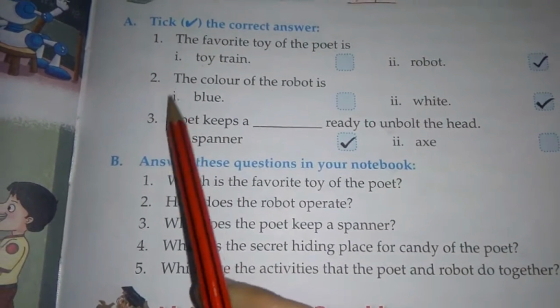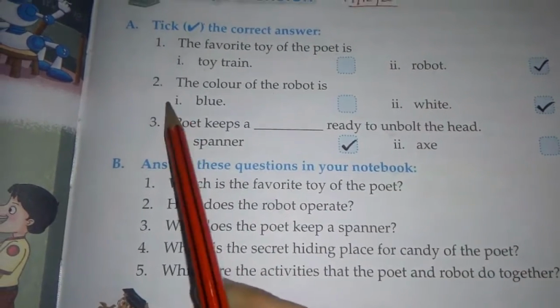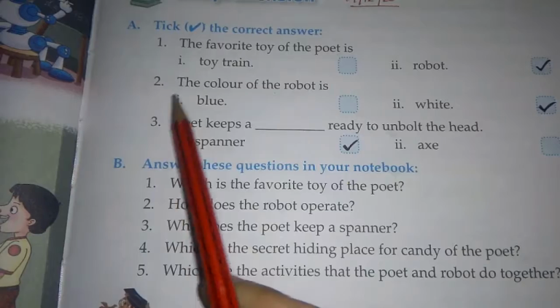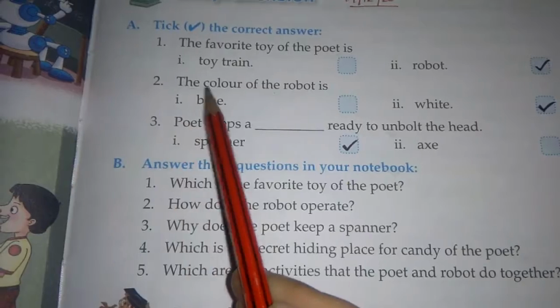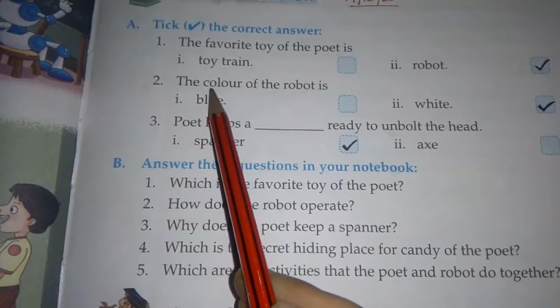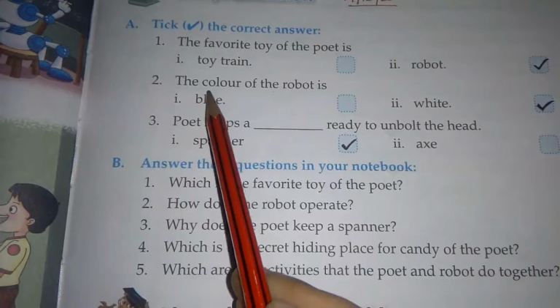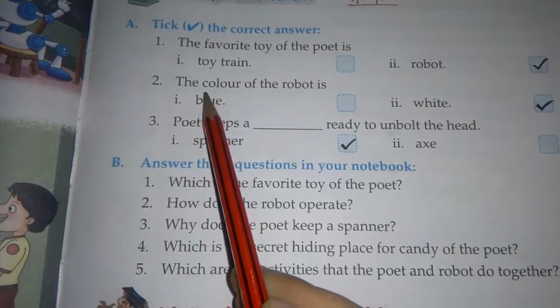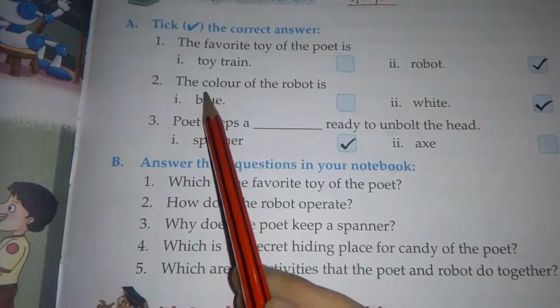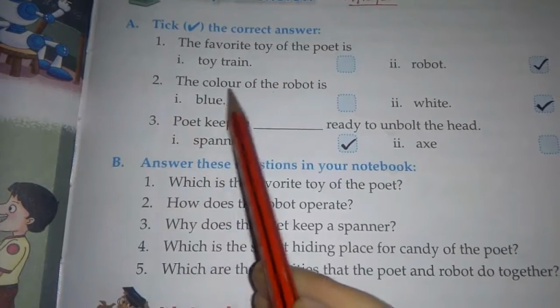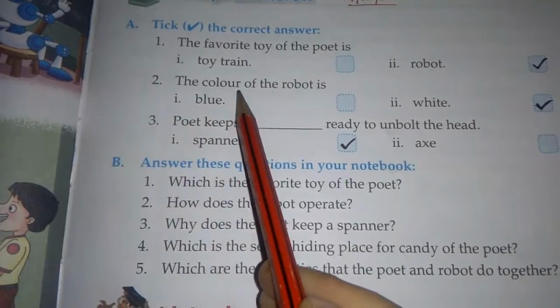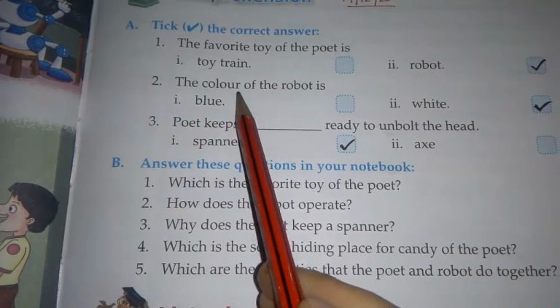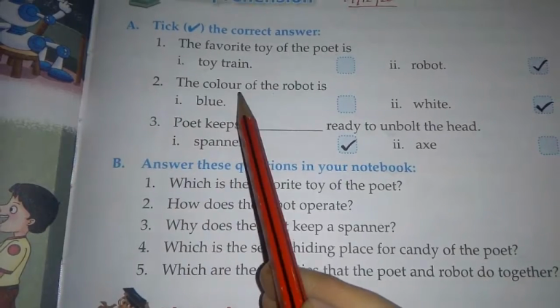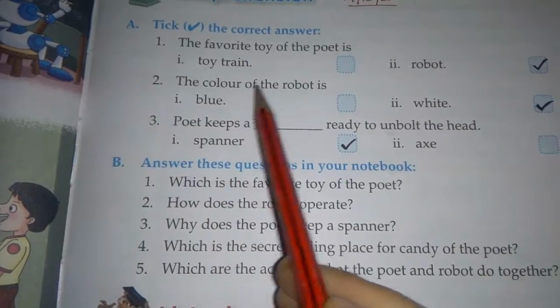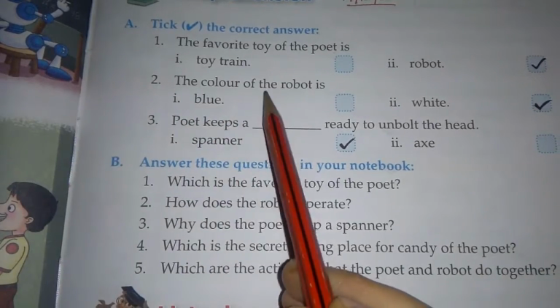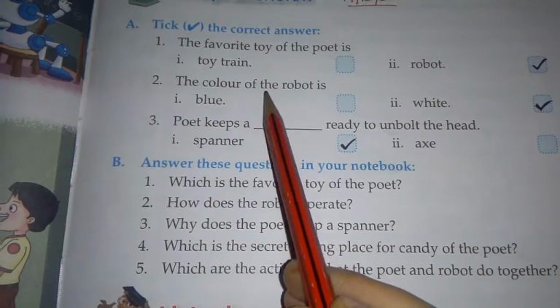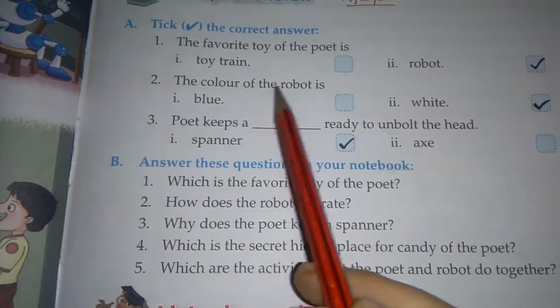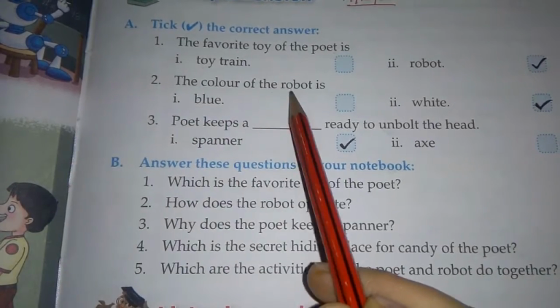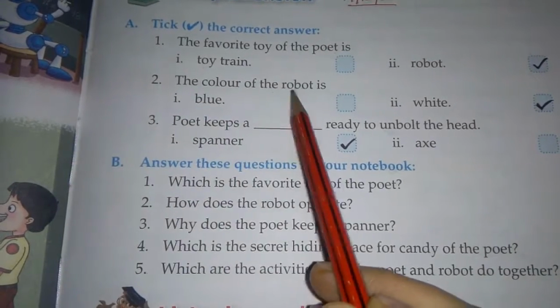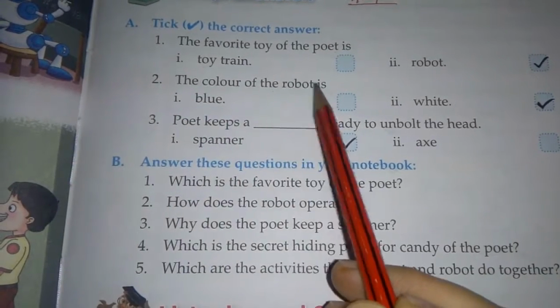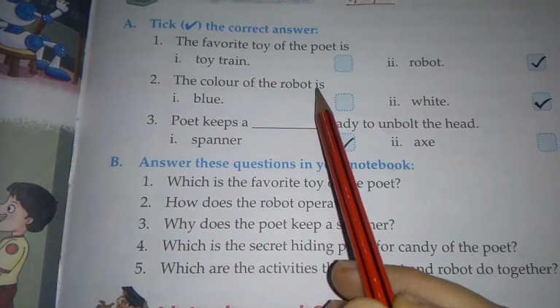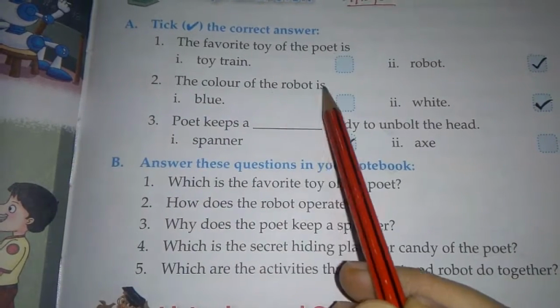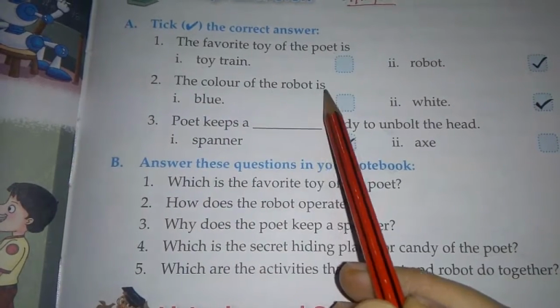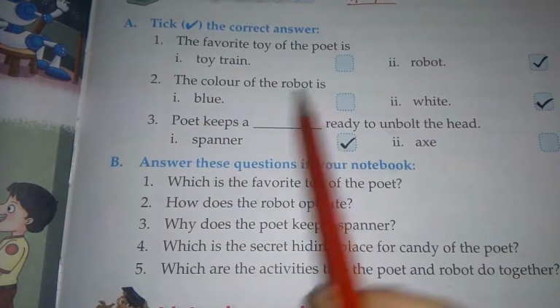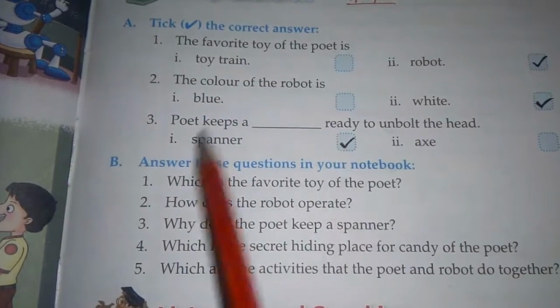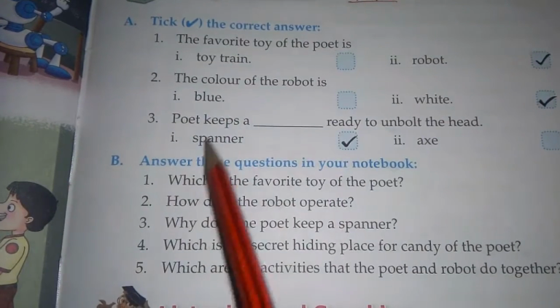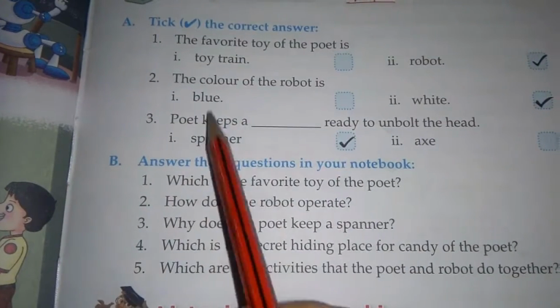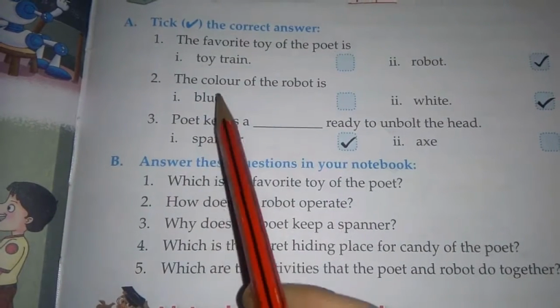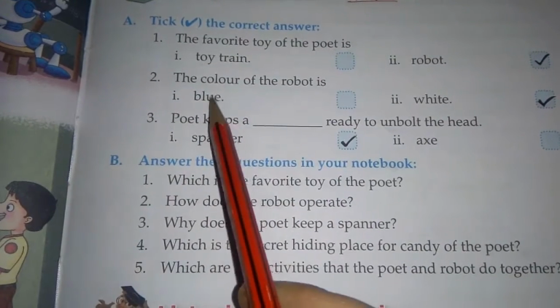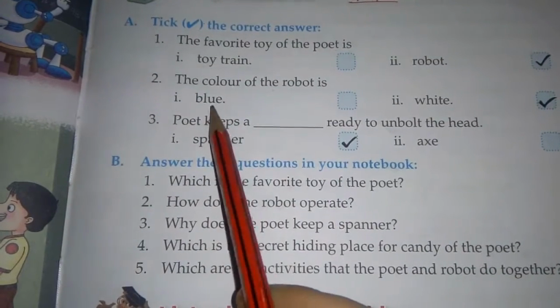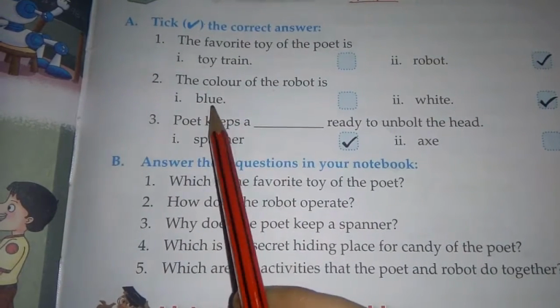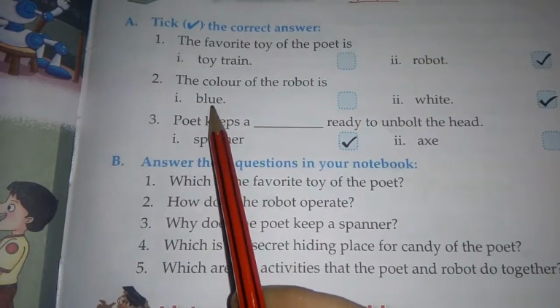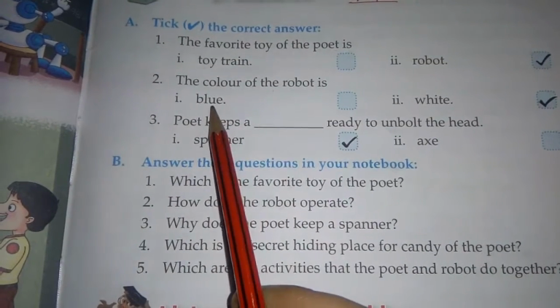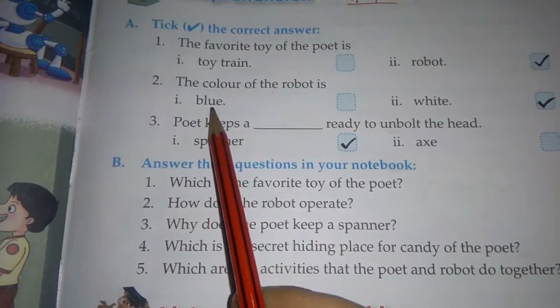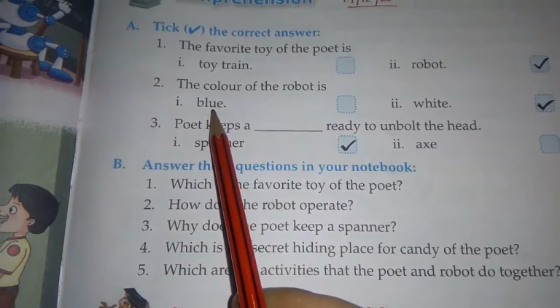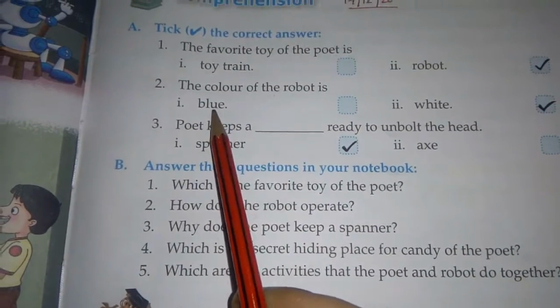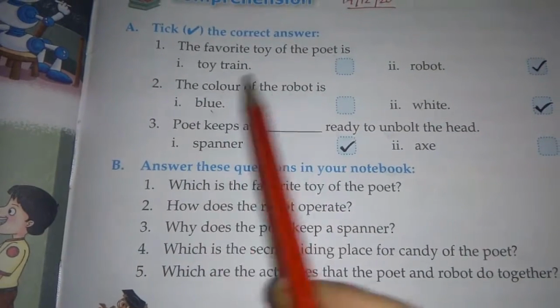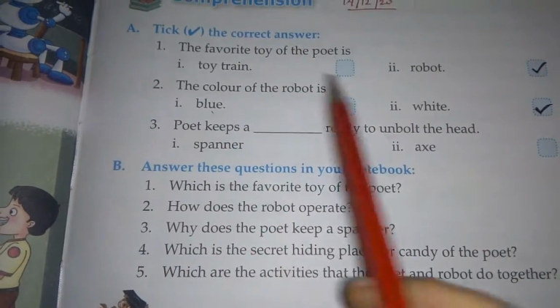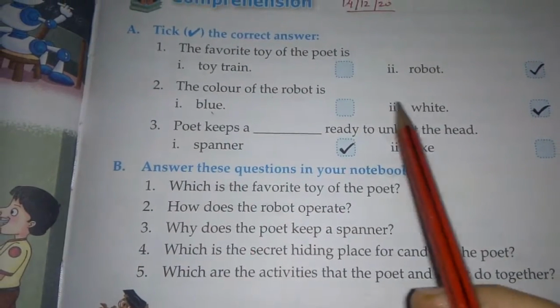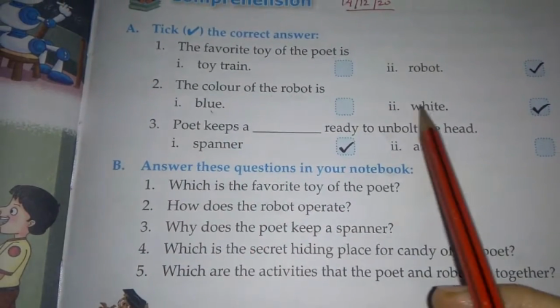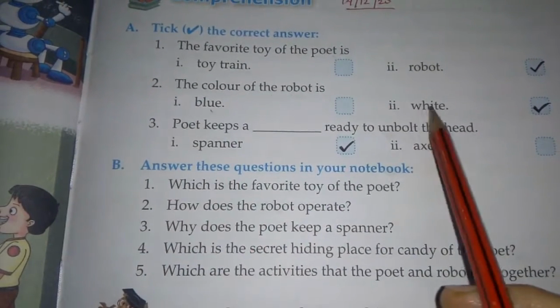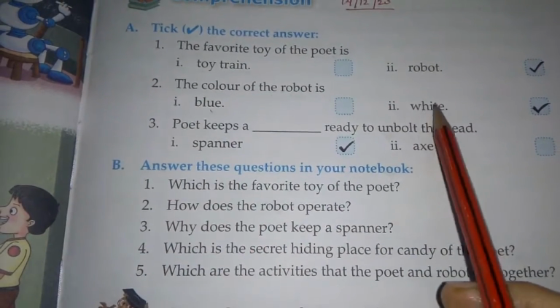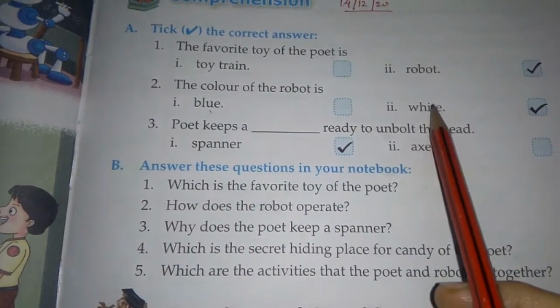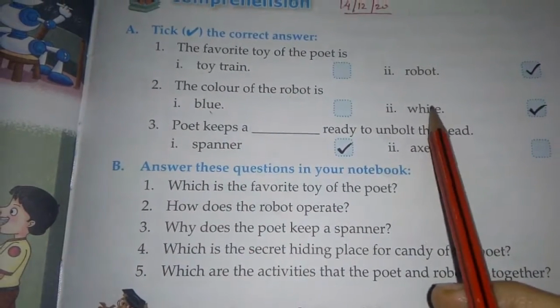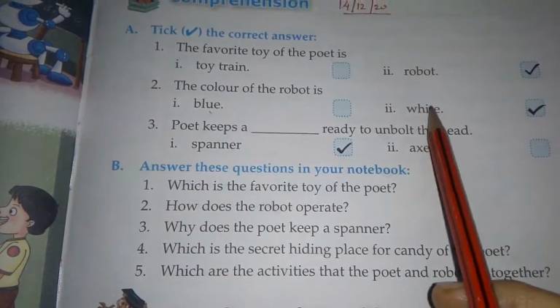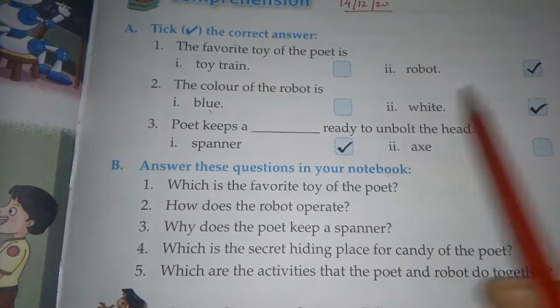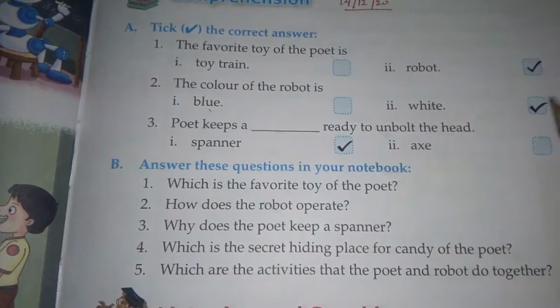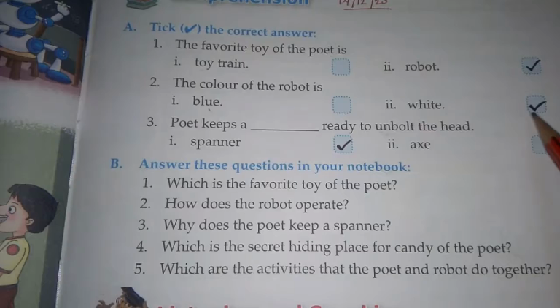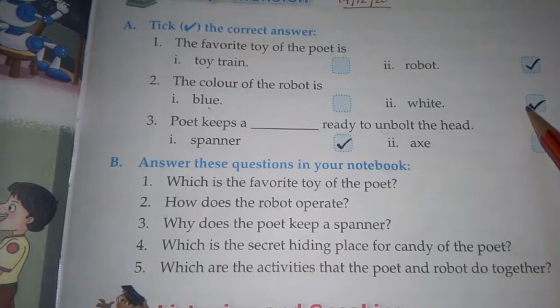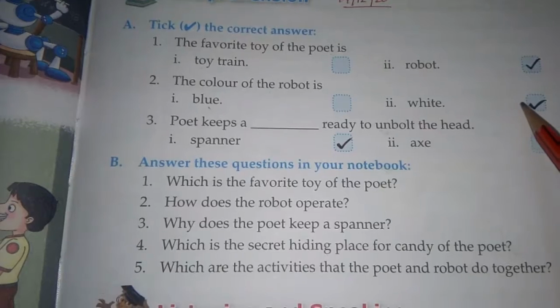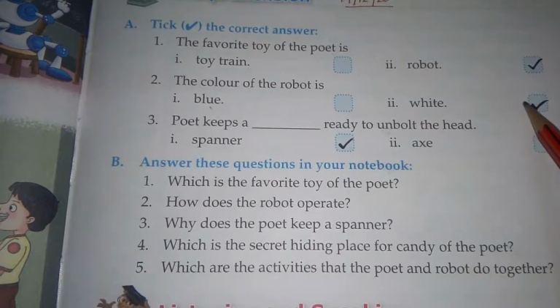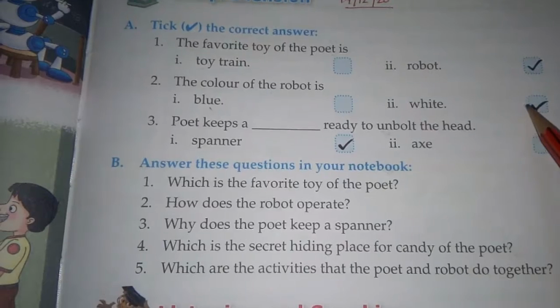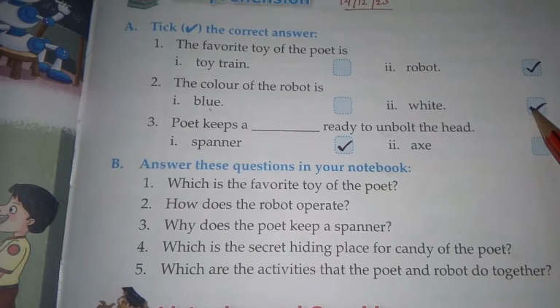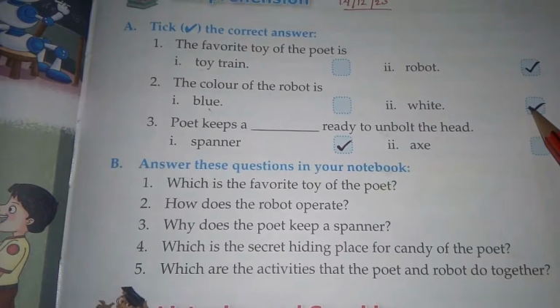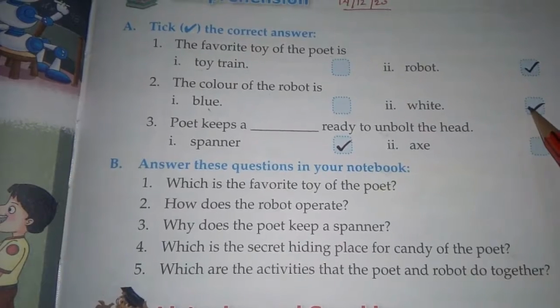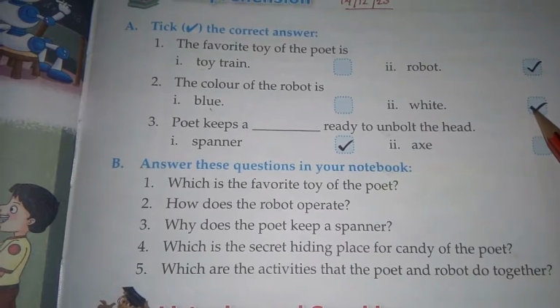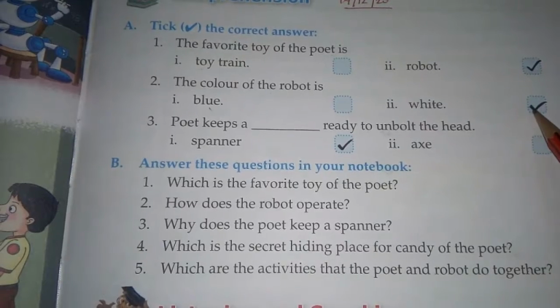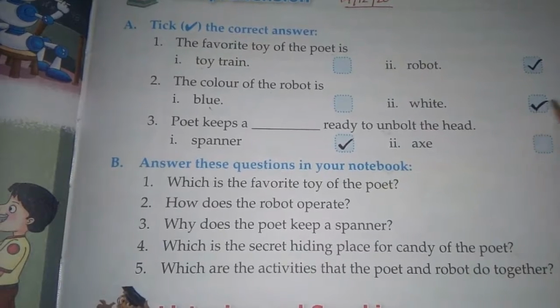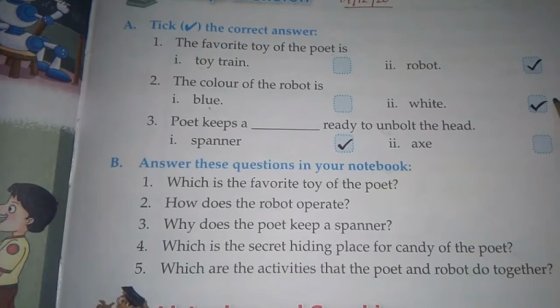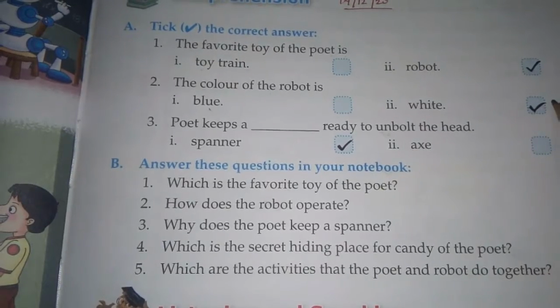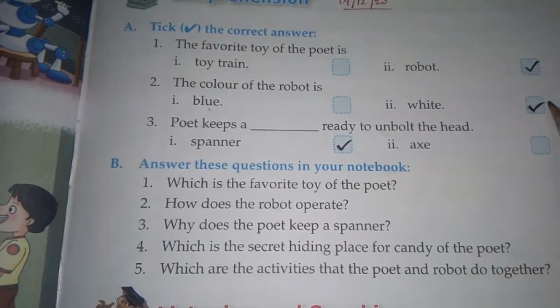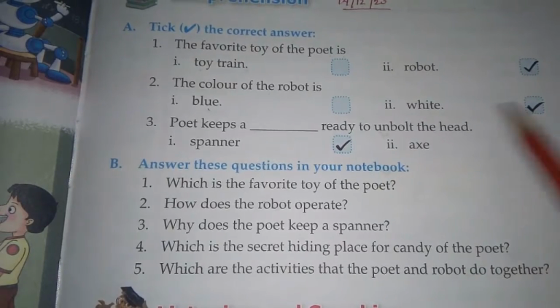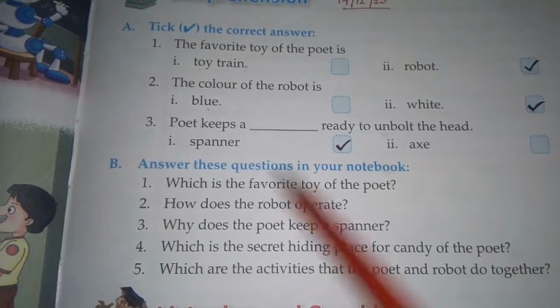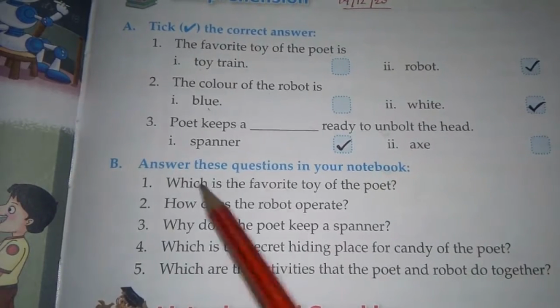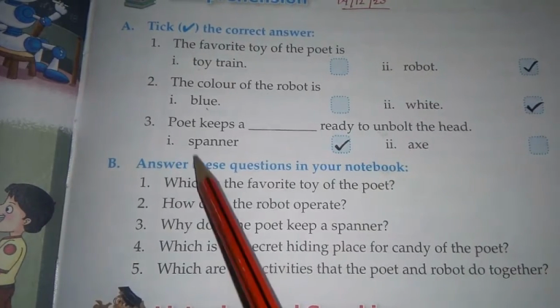Second question: the color of the robot is — first option: blue, second option: white. The correct option is white.